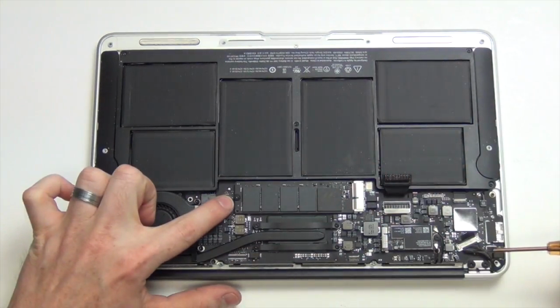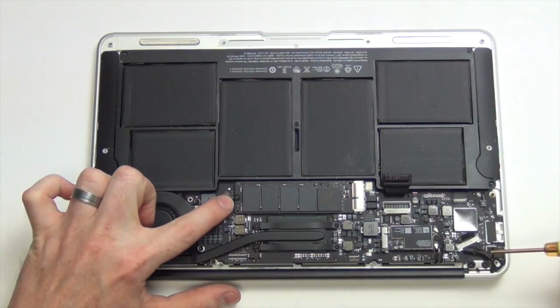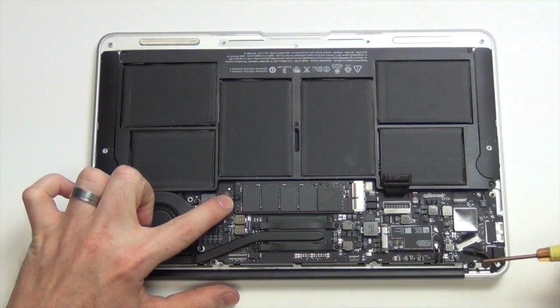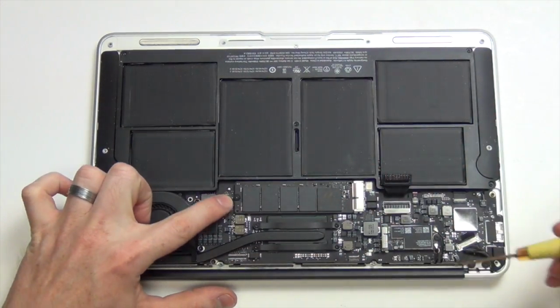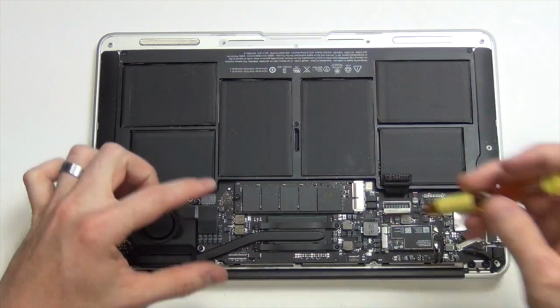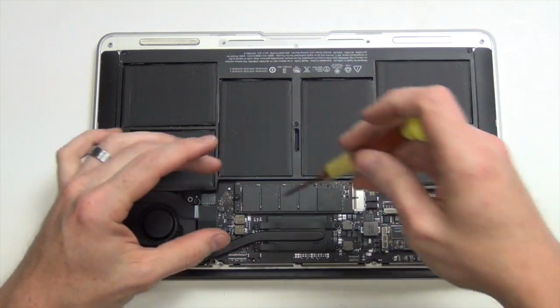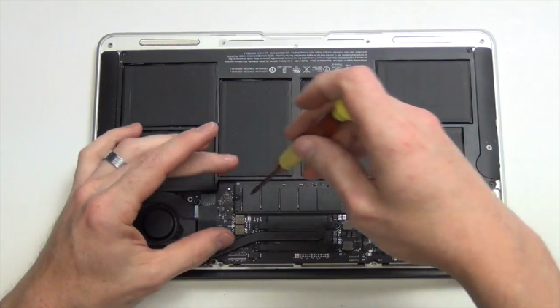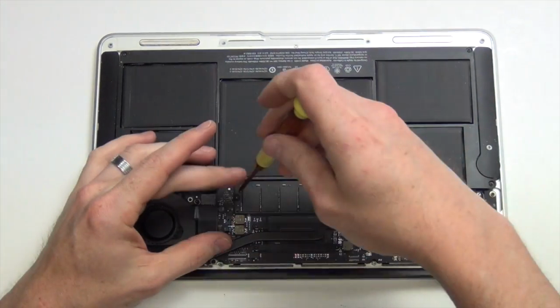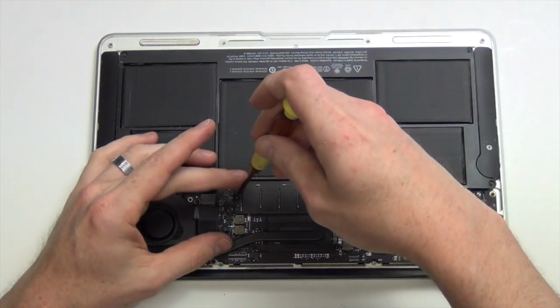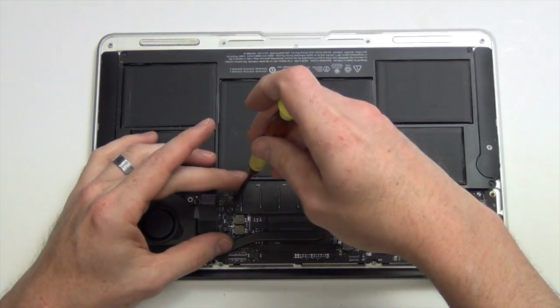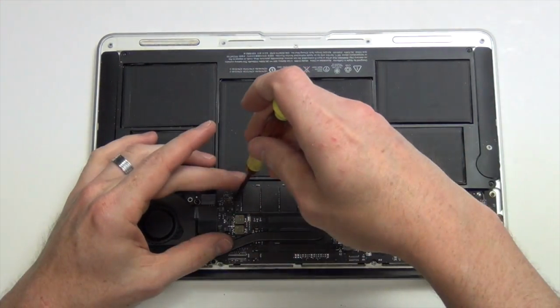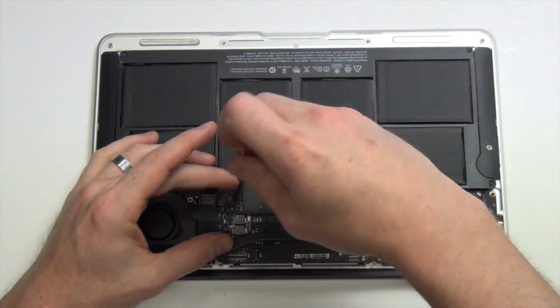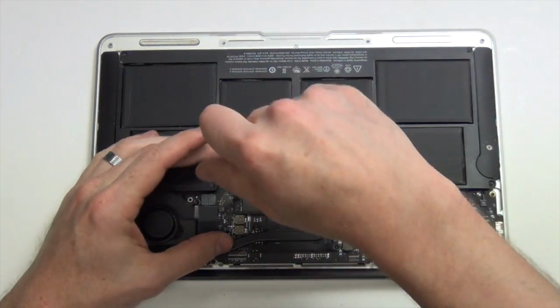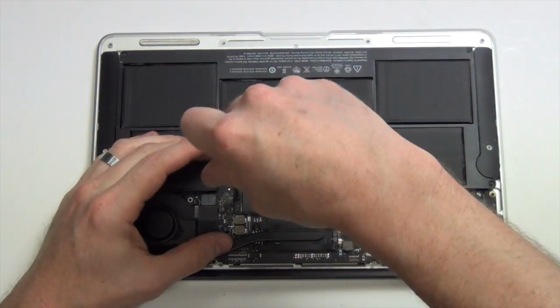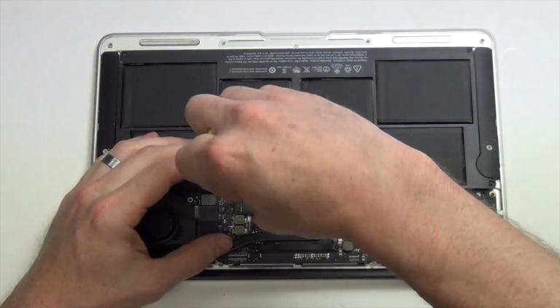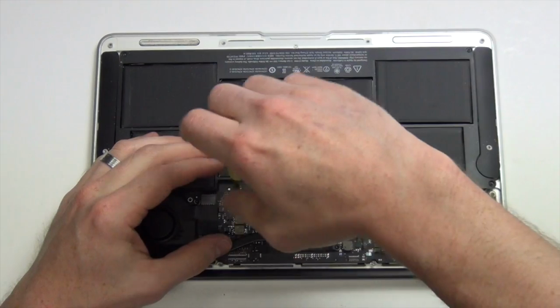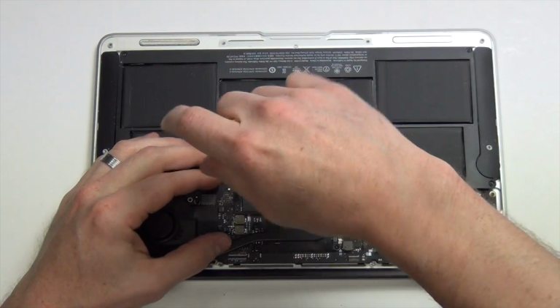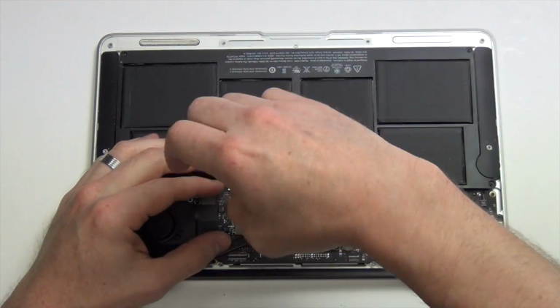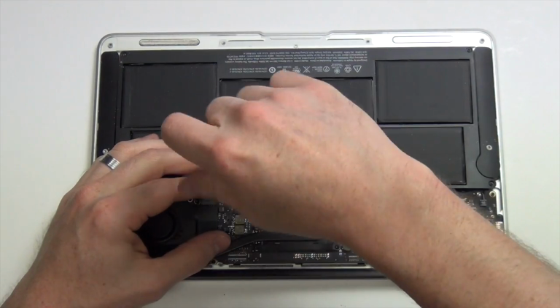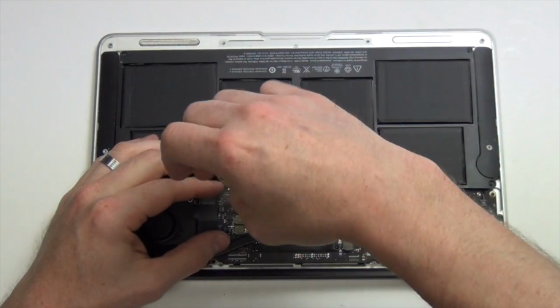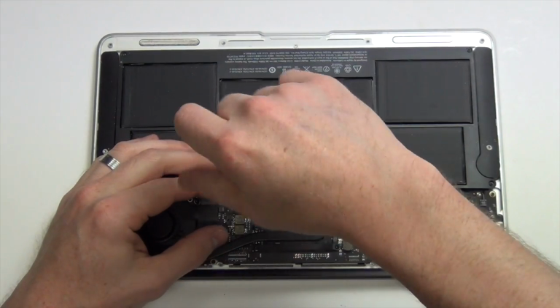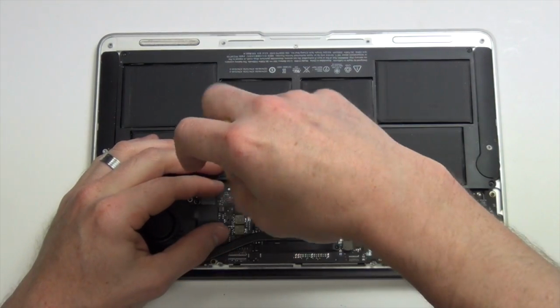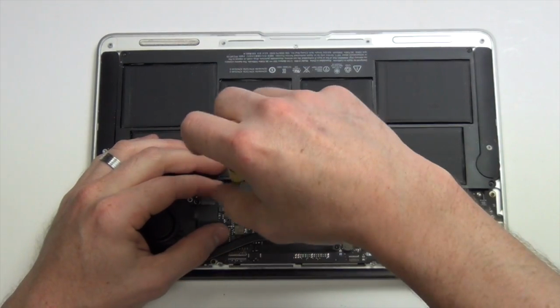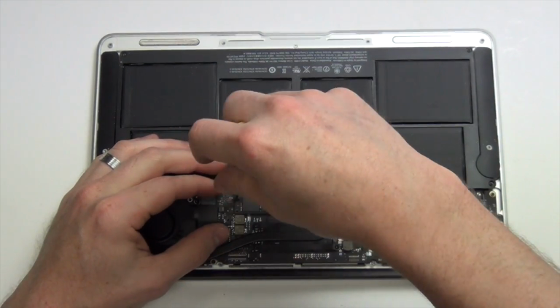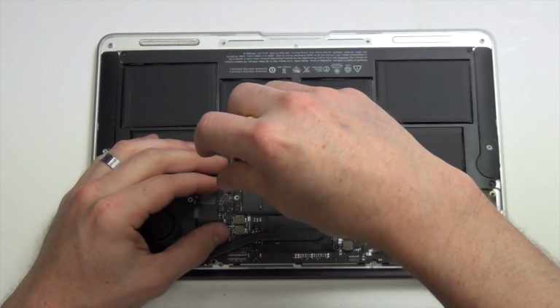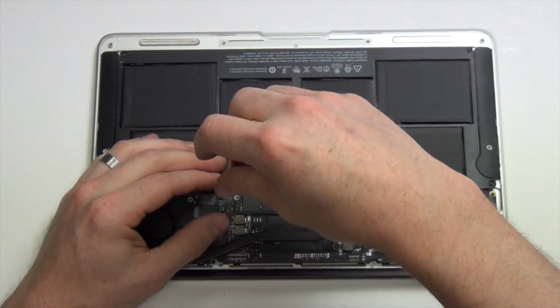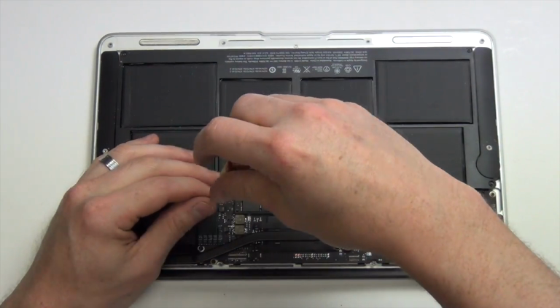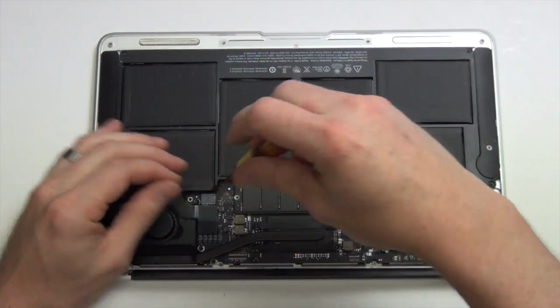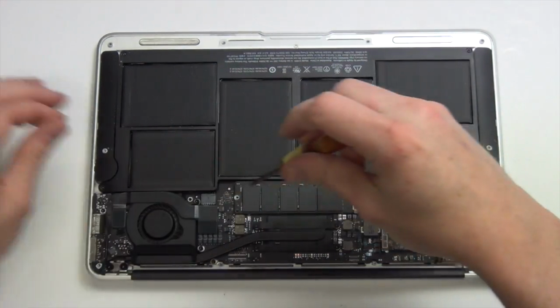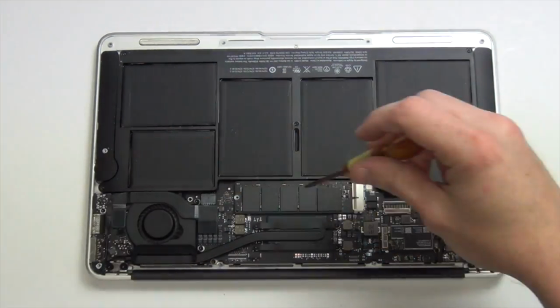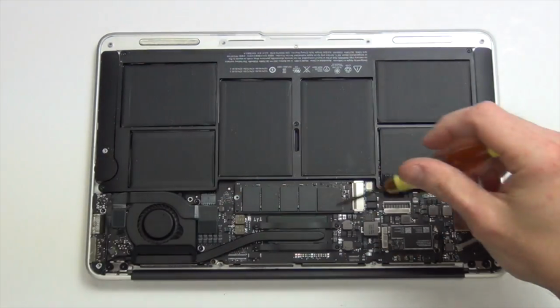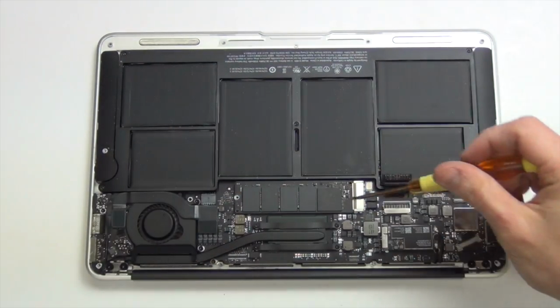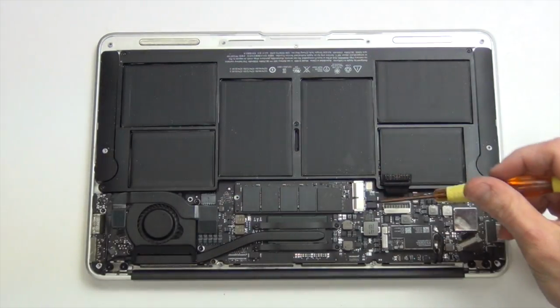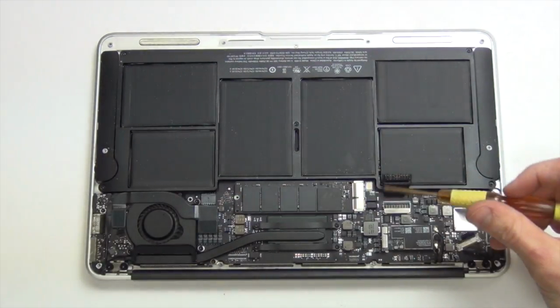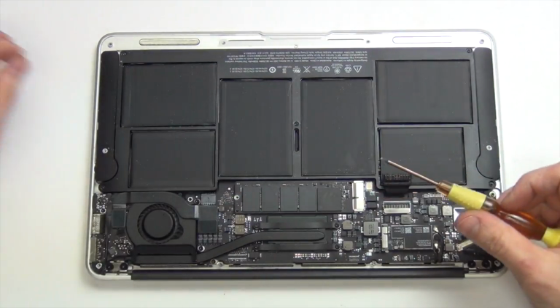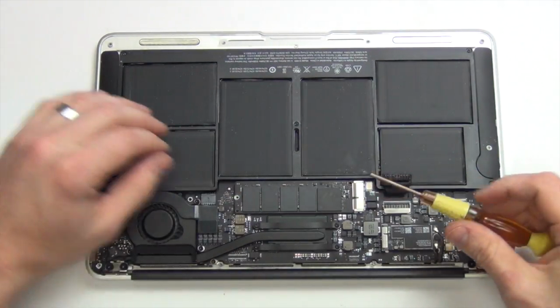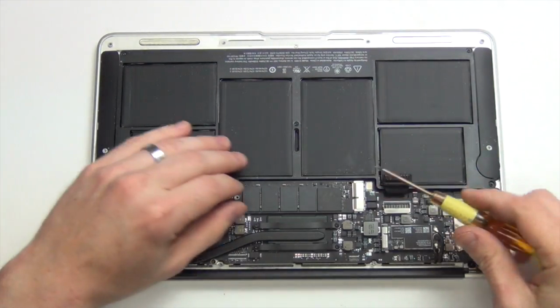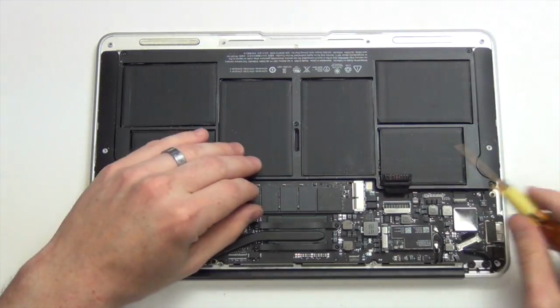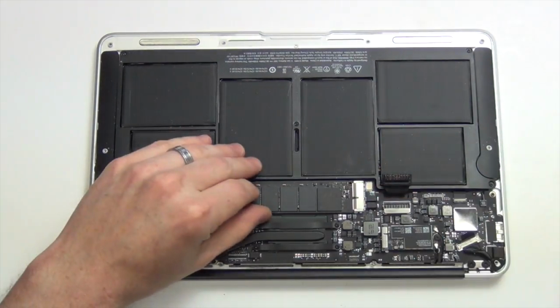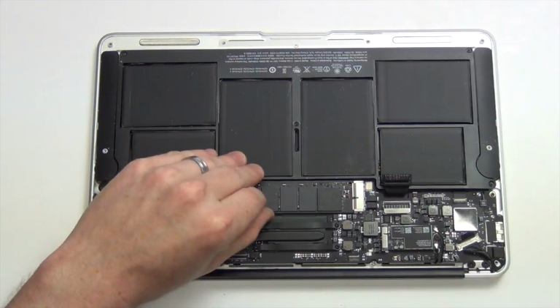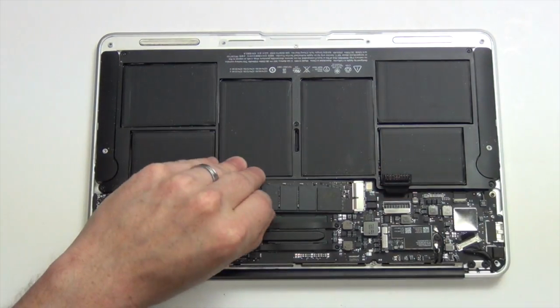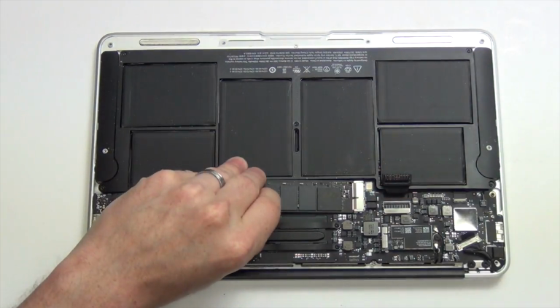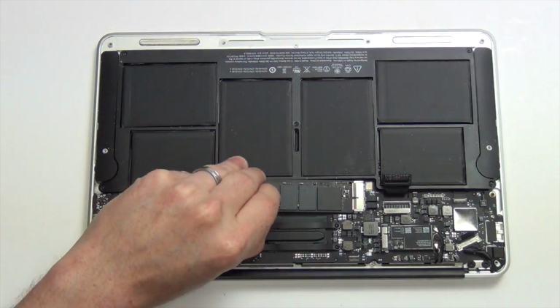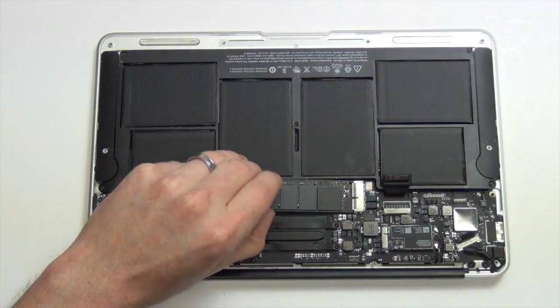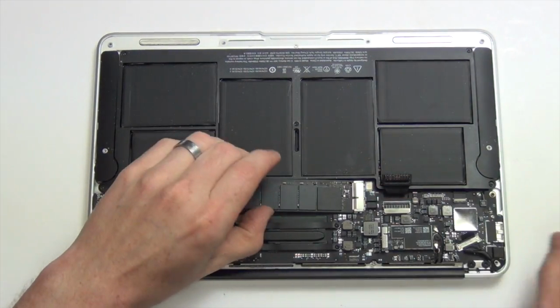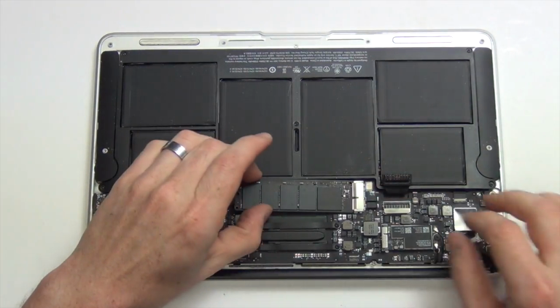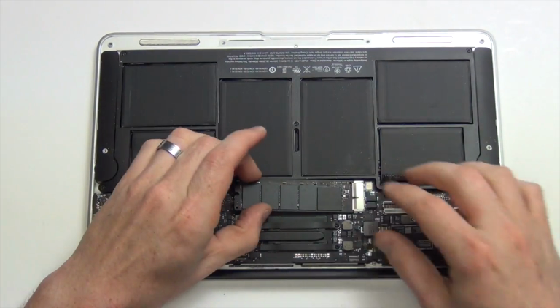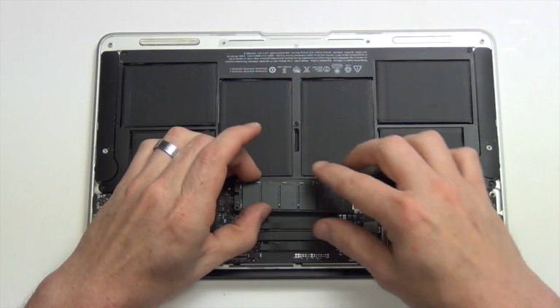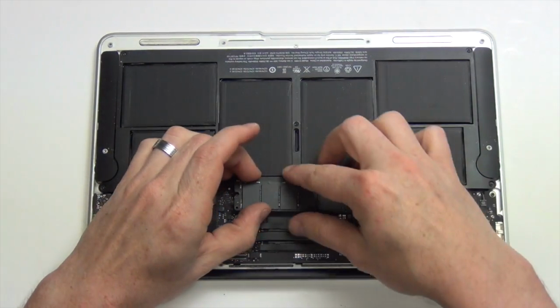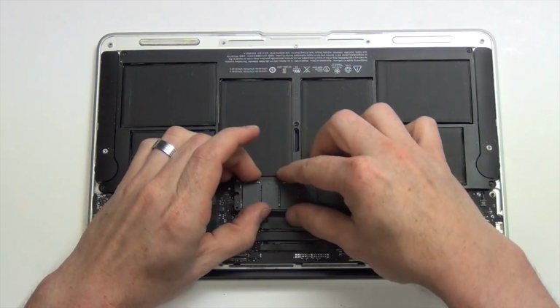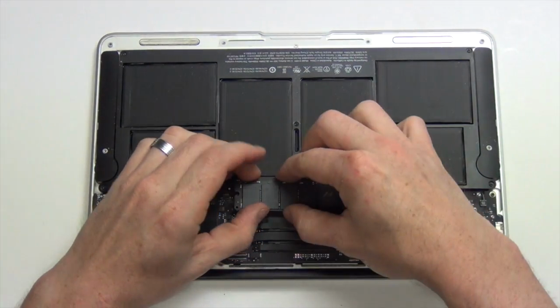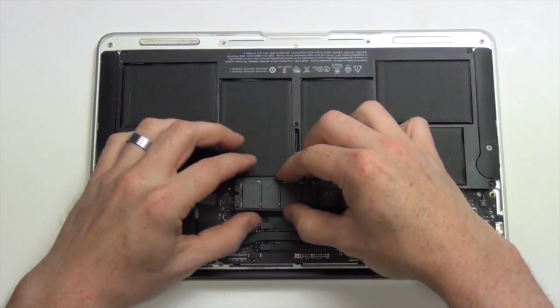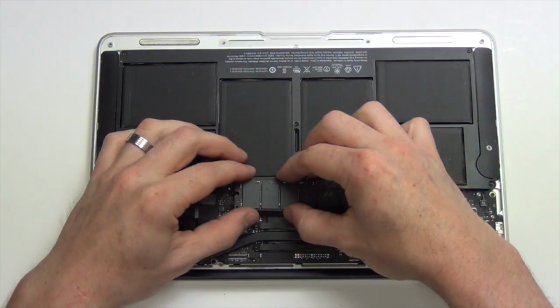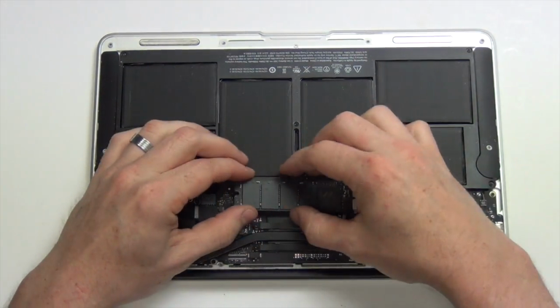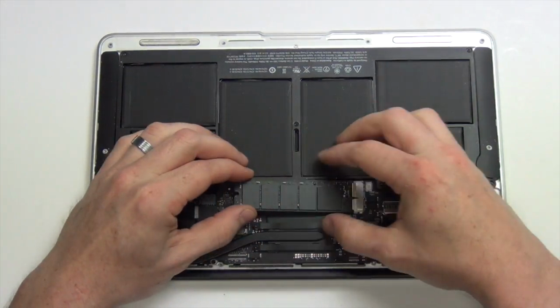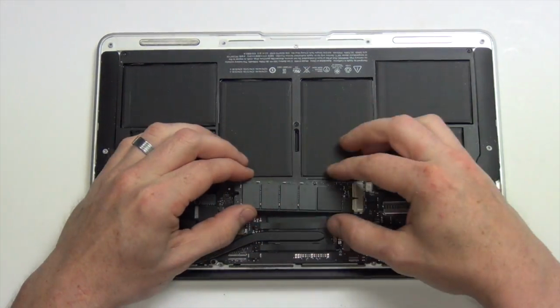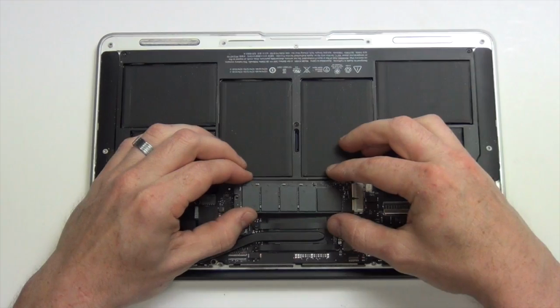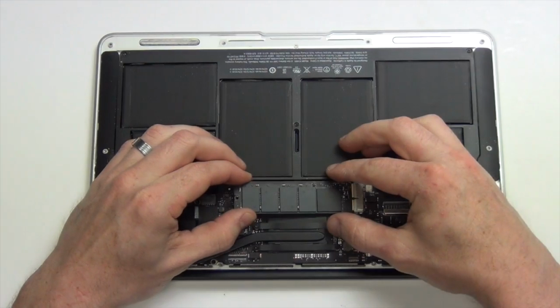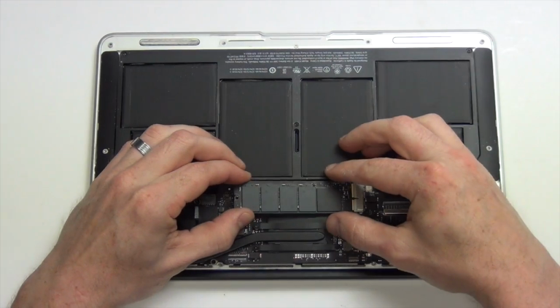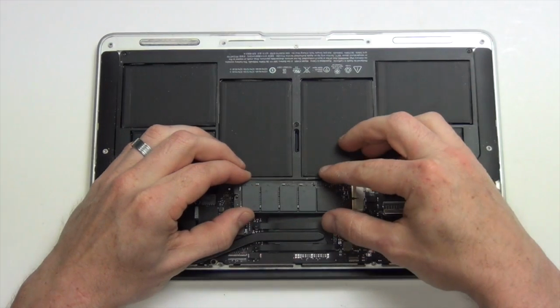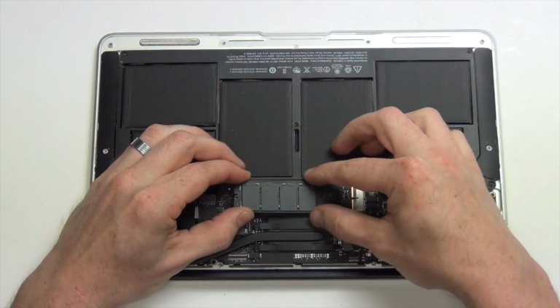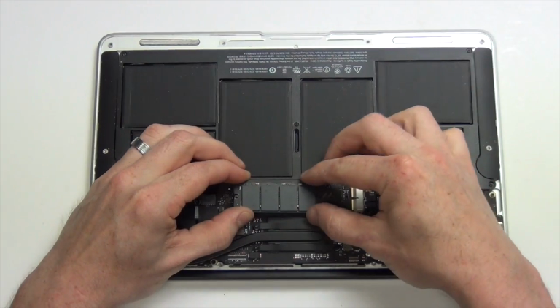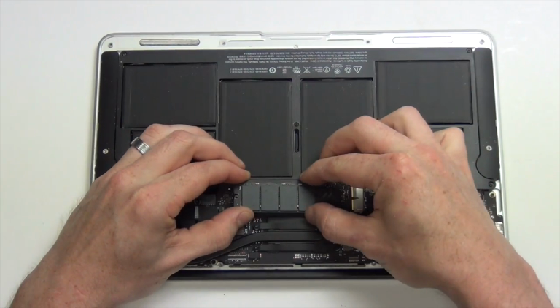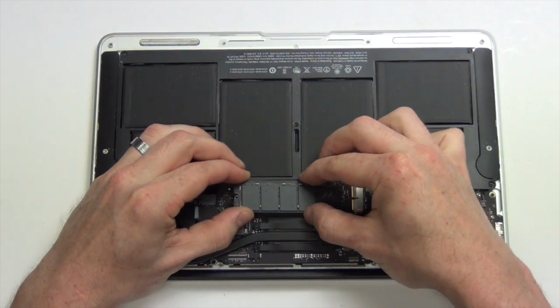To remove the SSD card, you will first need to remove the Torx 5 screw, and then lift the card up and slide it out.